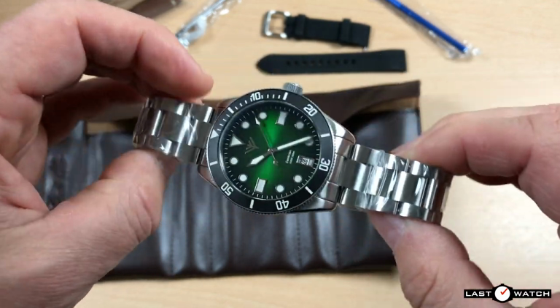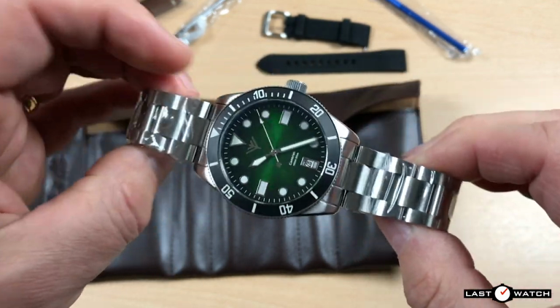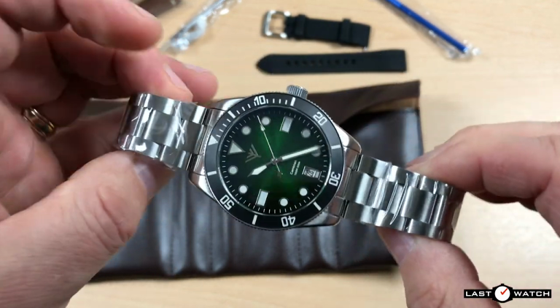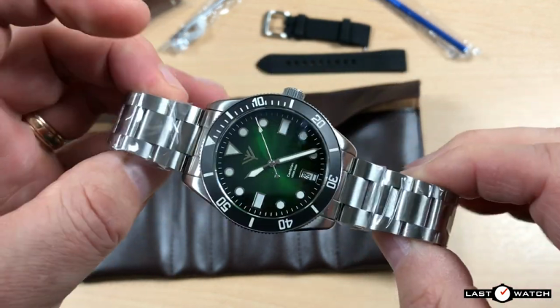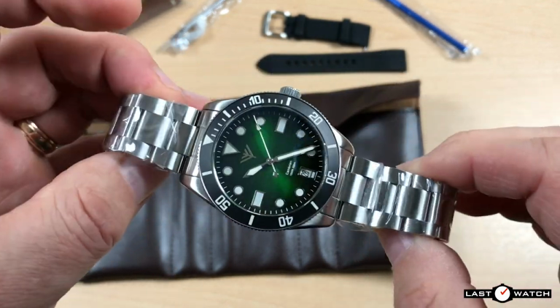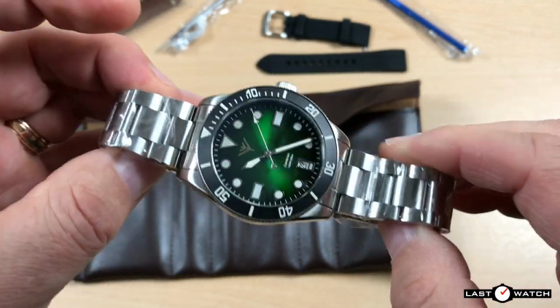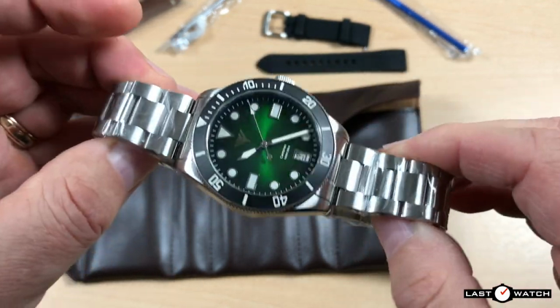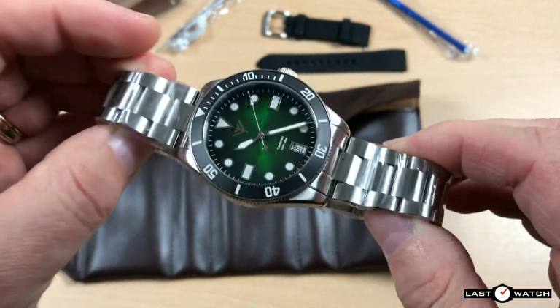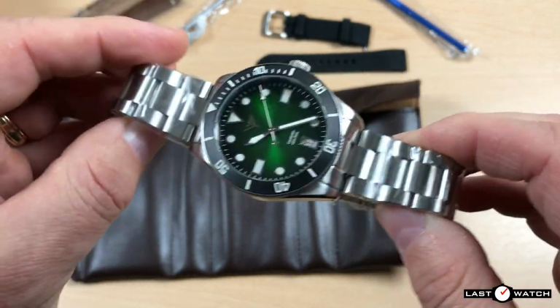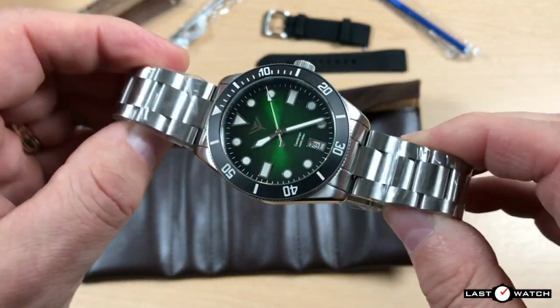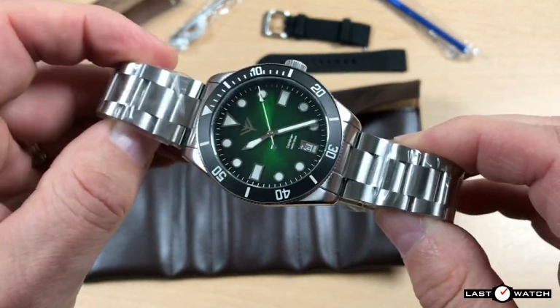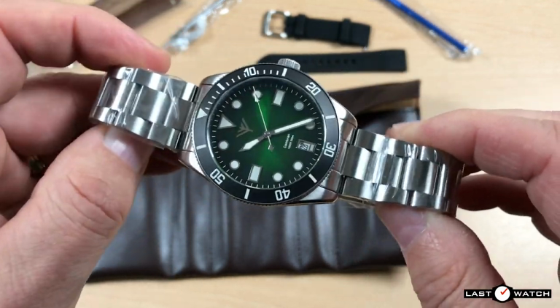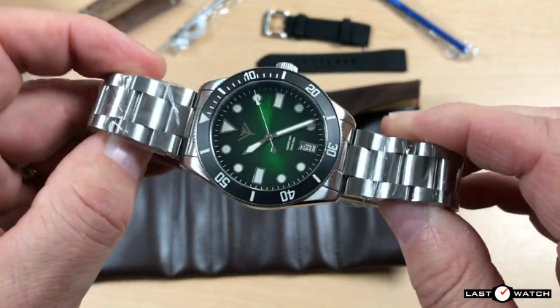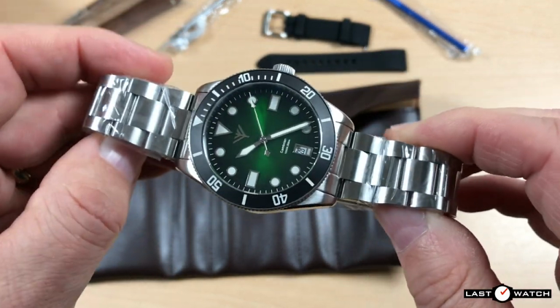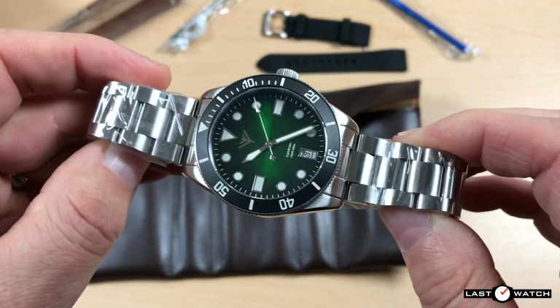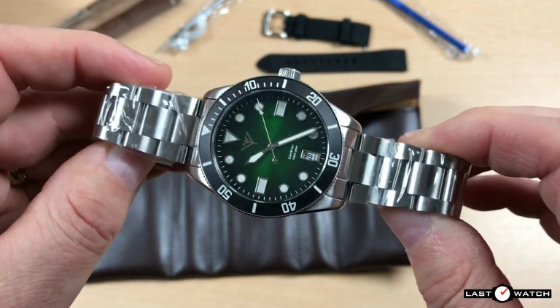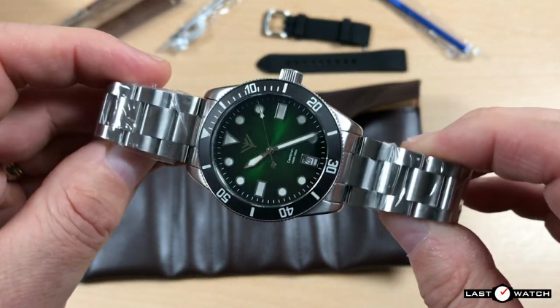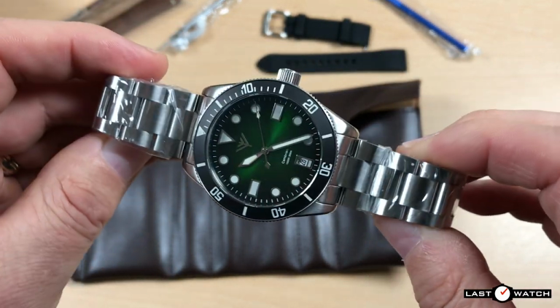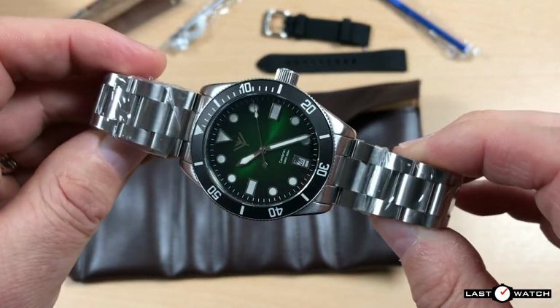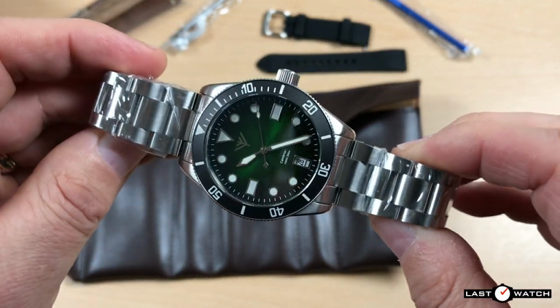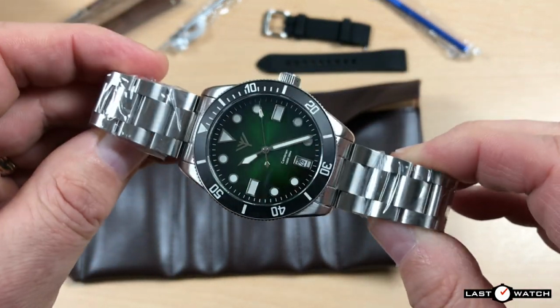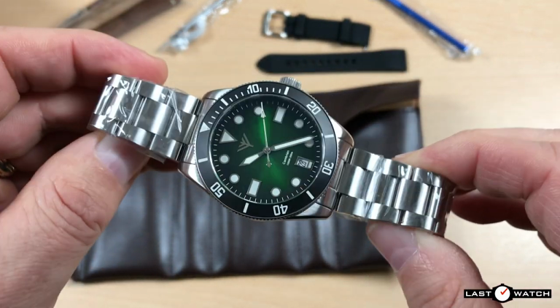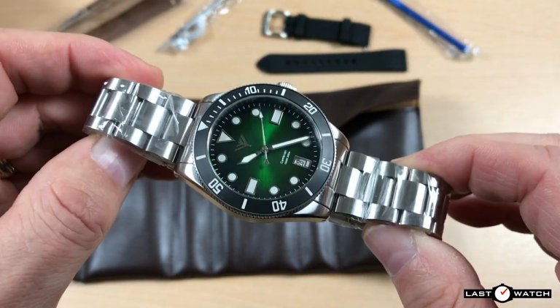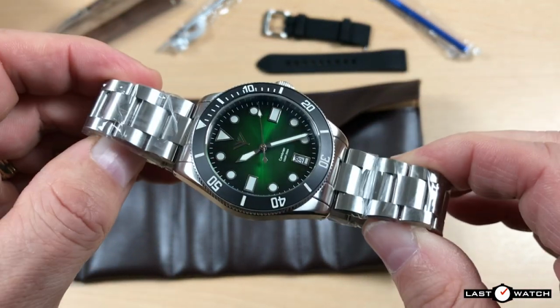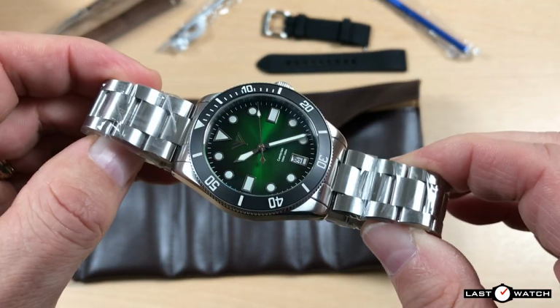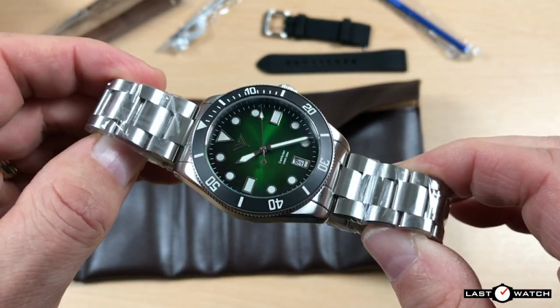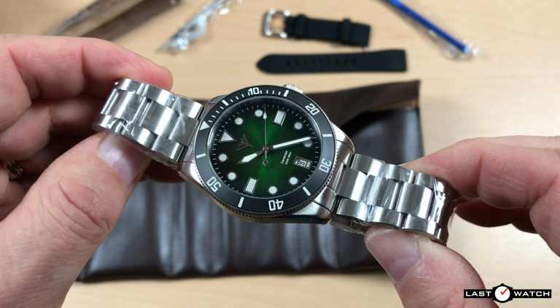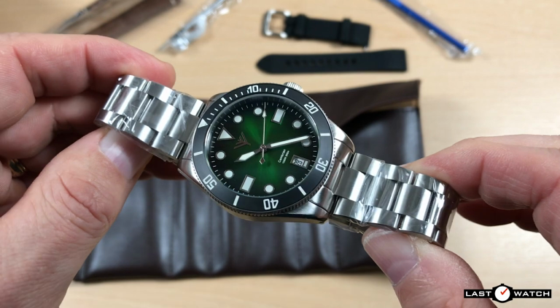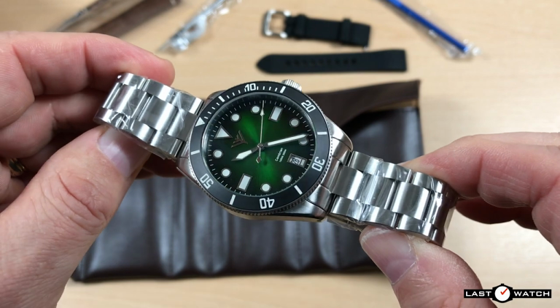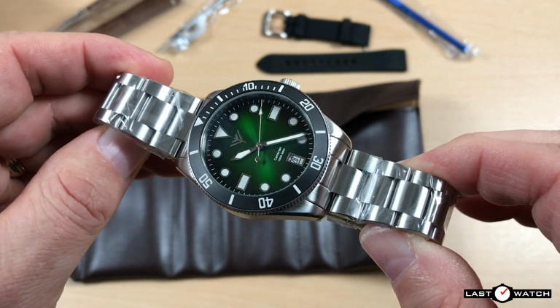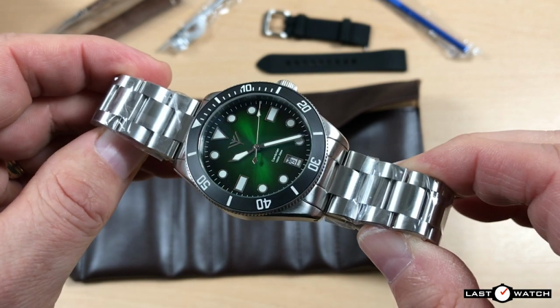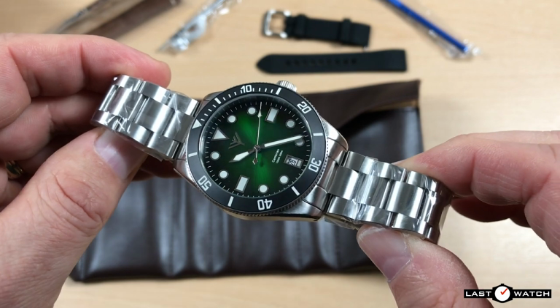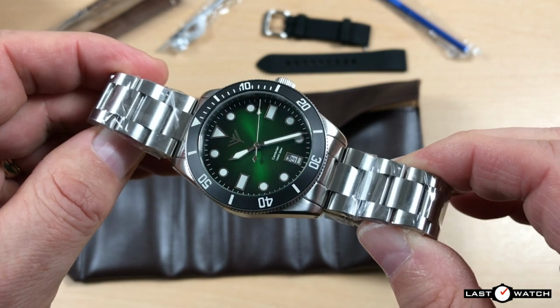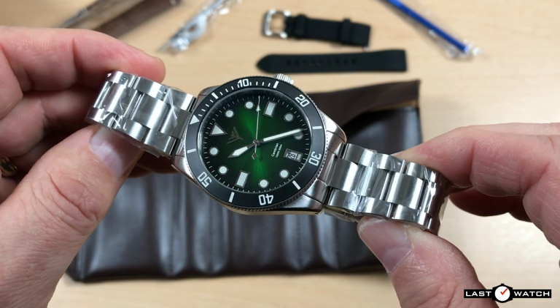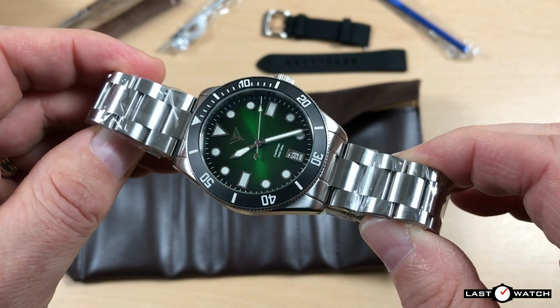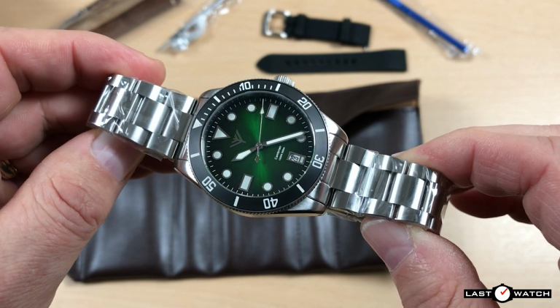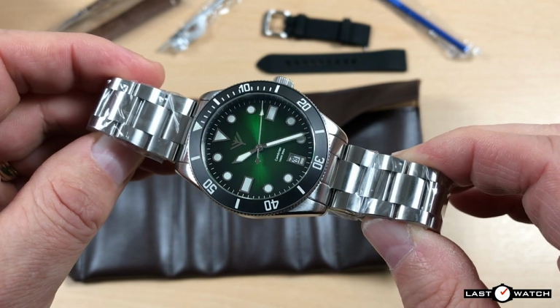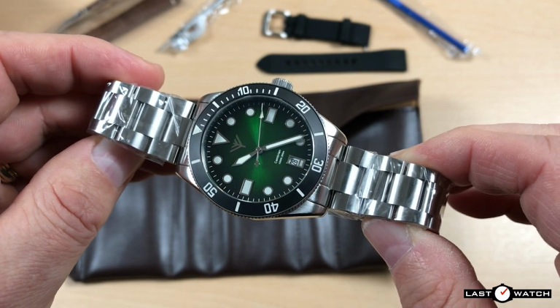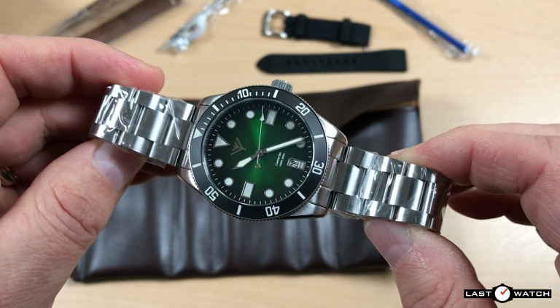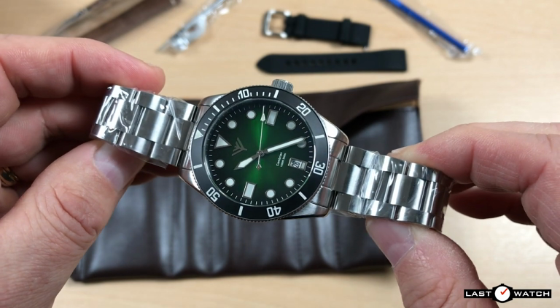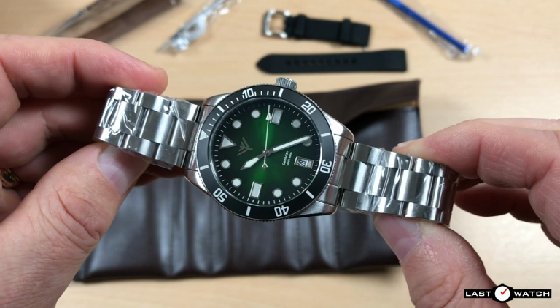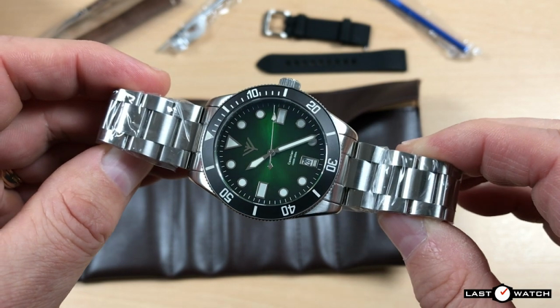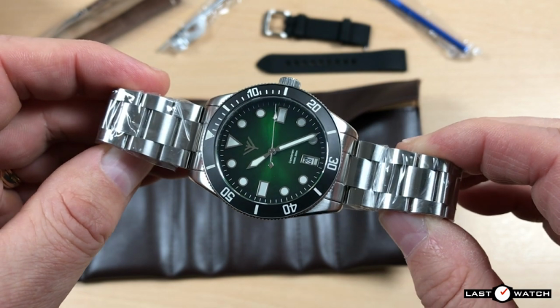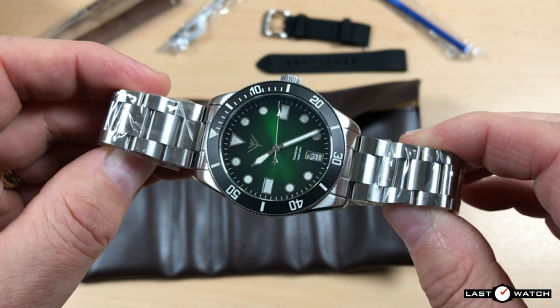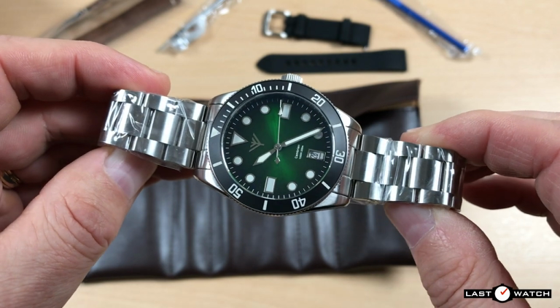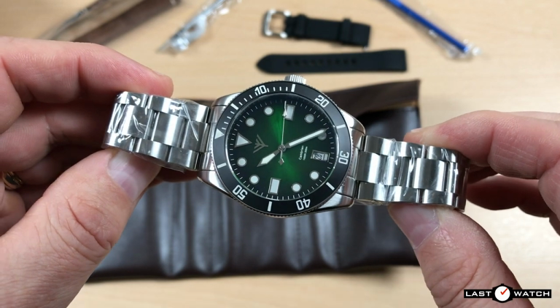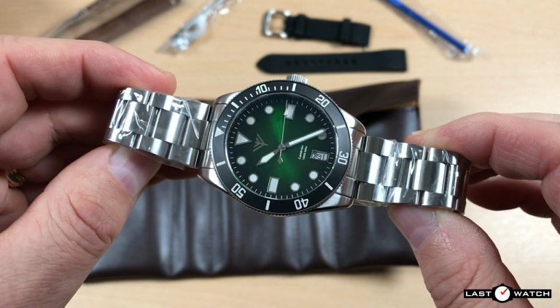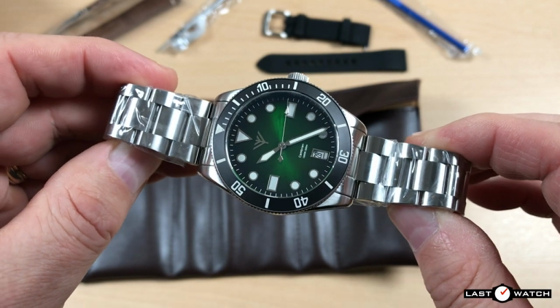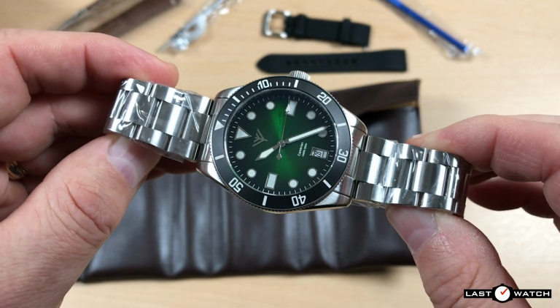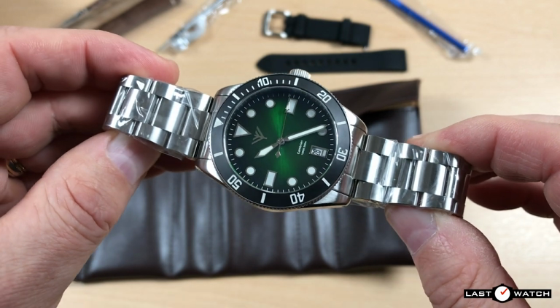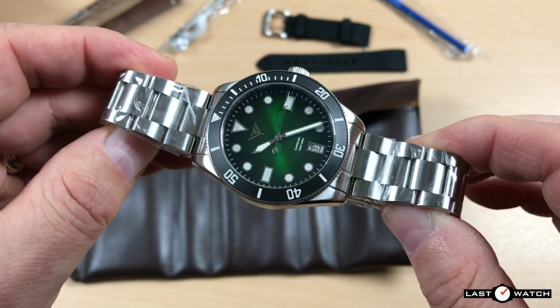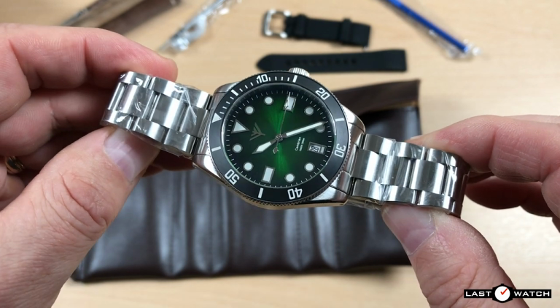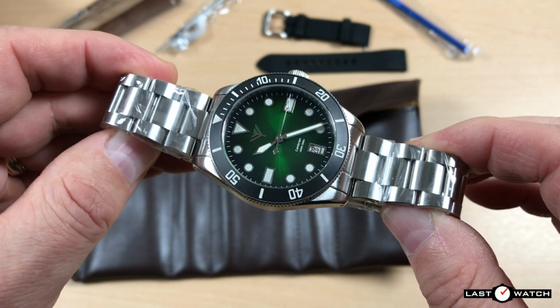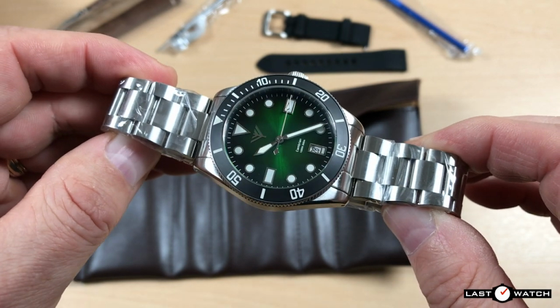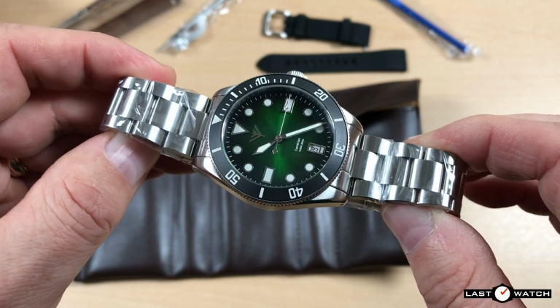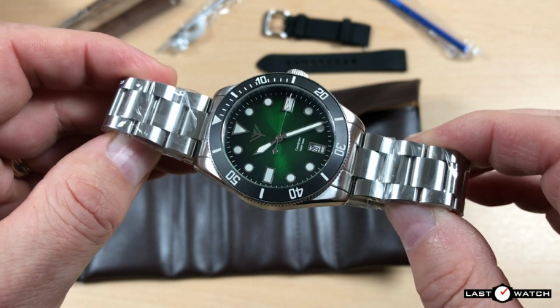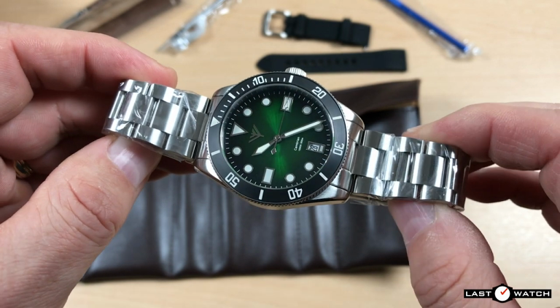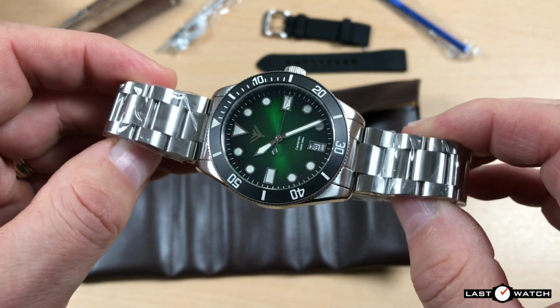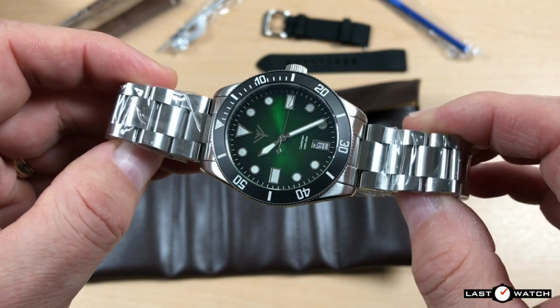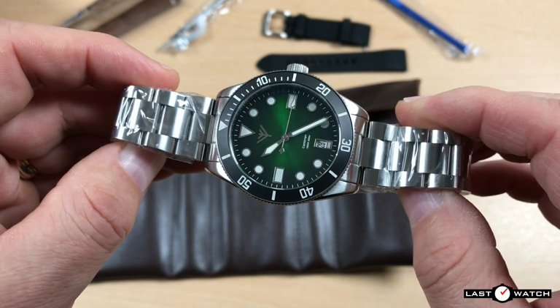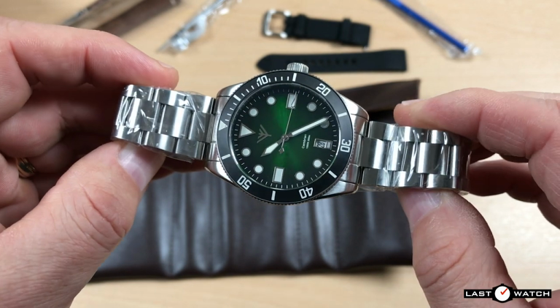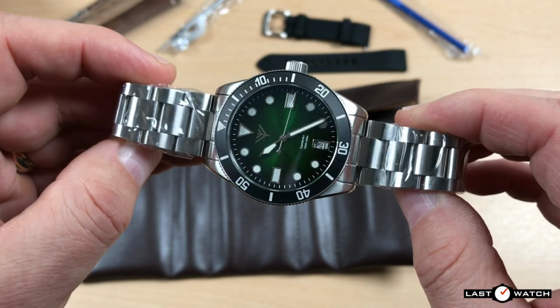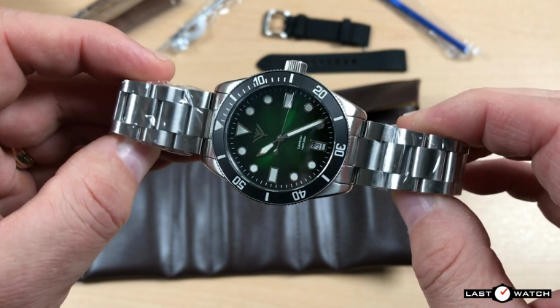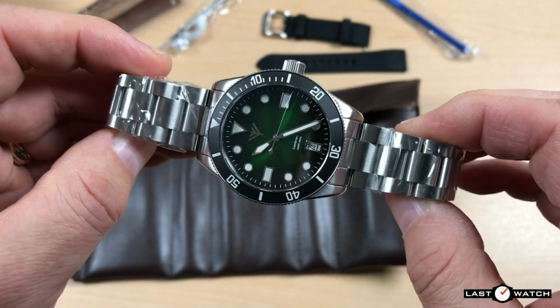A 300-meter diver from Forteller. I'll get the plastic off this three-link bracelet and get it resized for my 7-inch wrist.